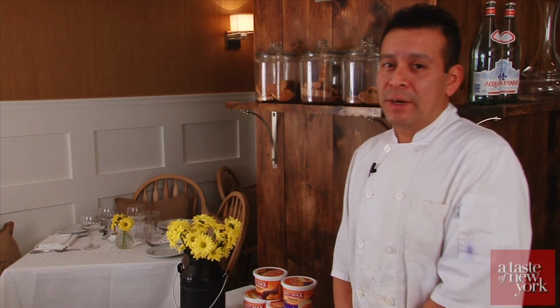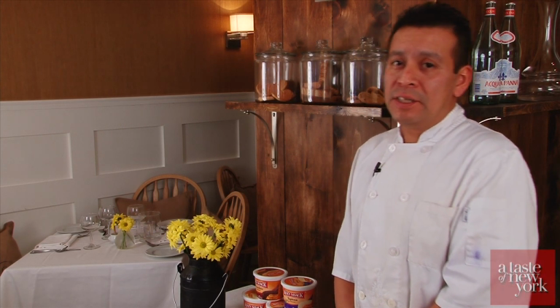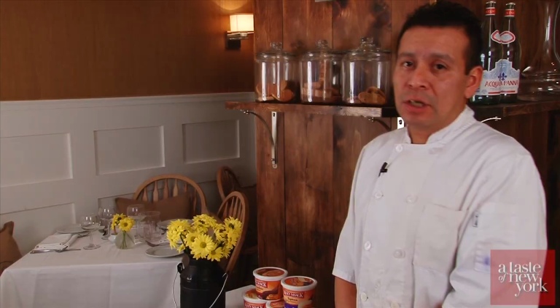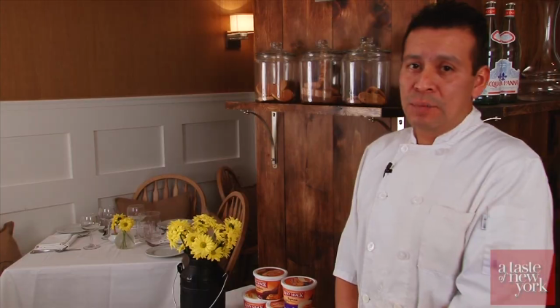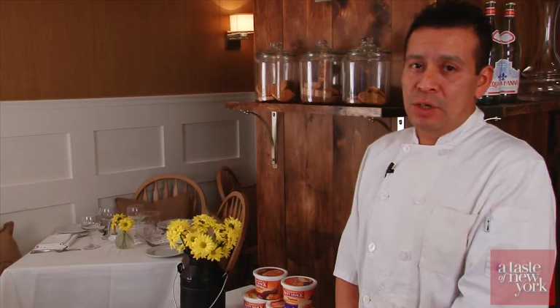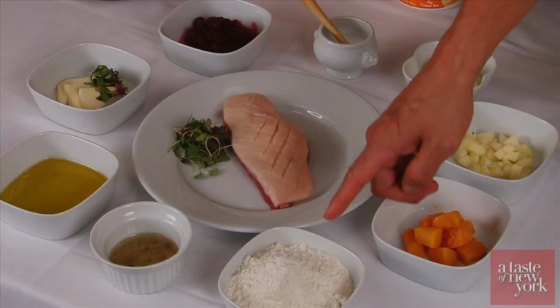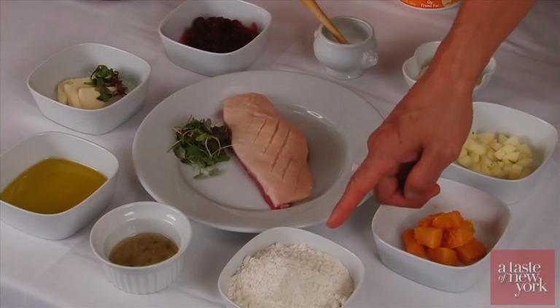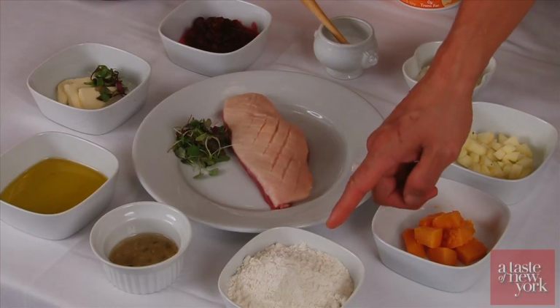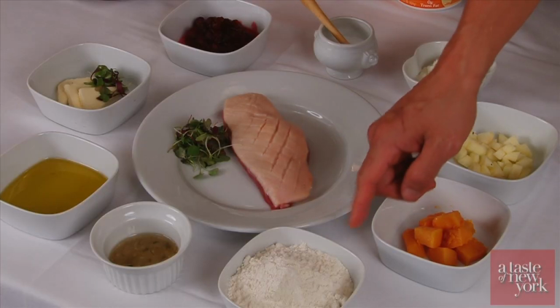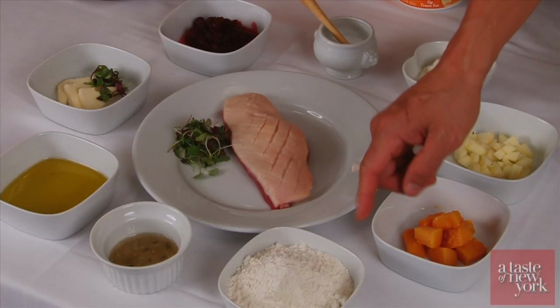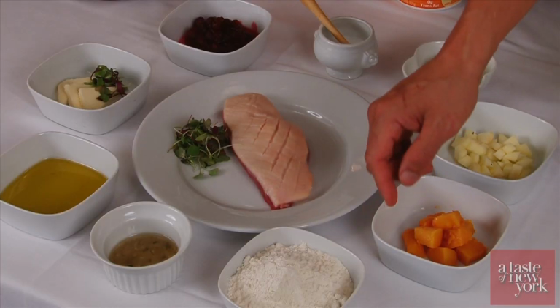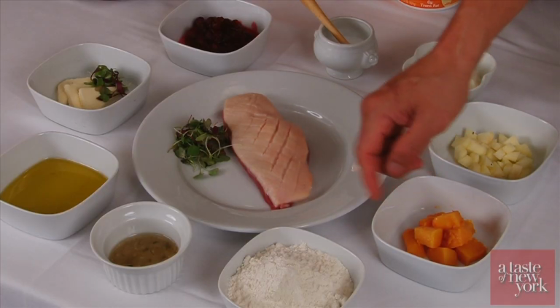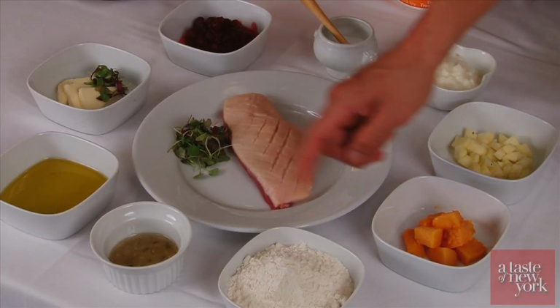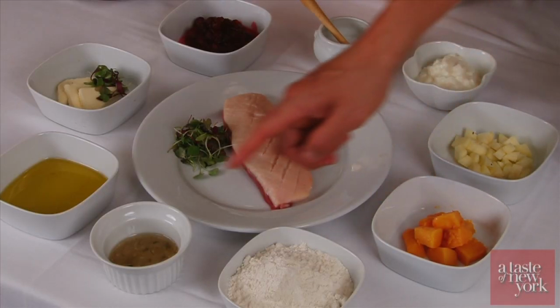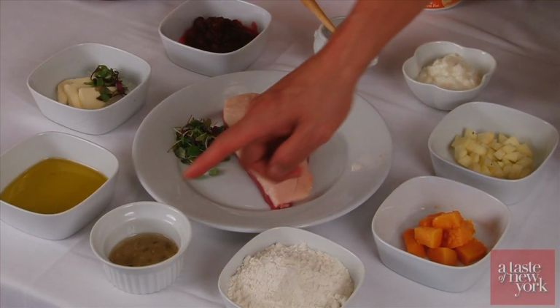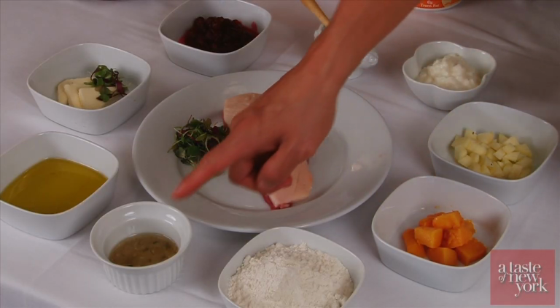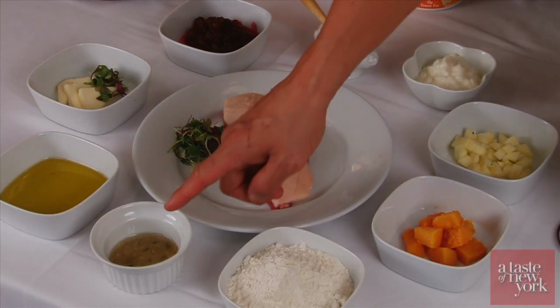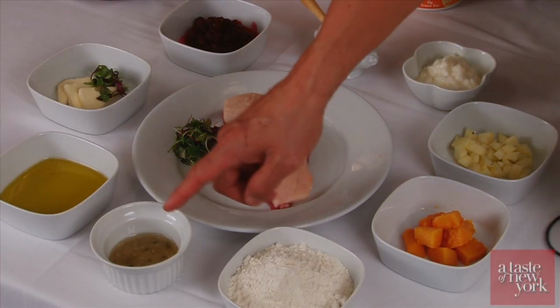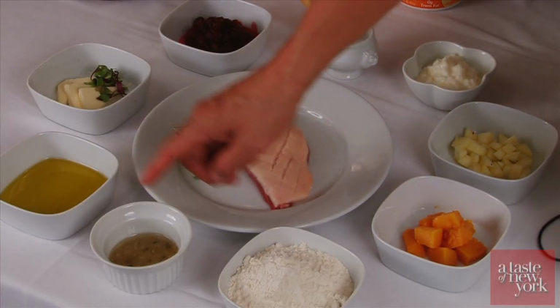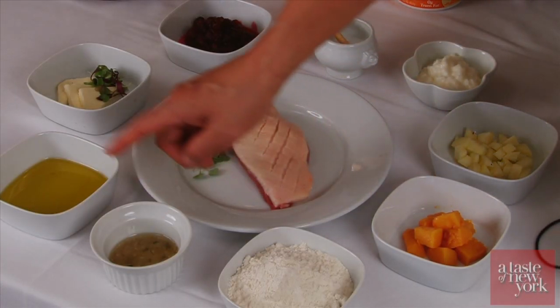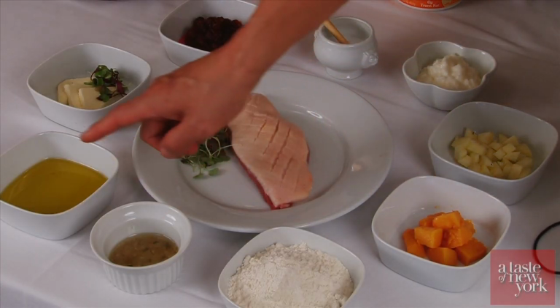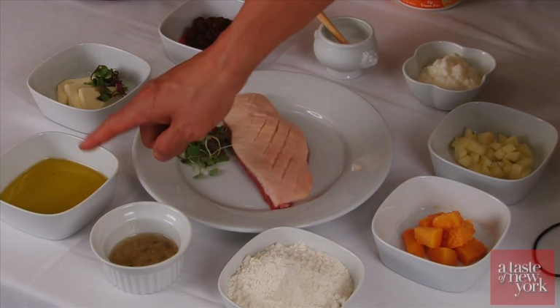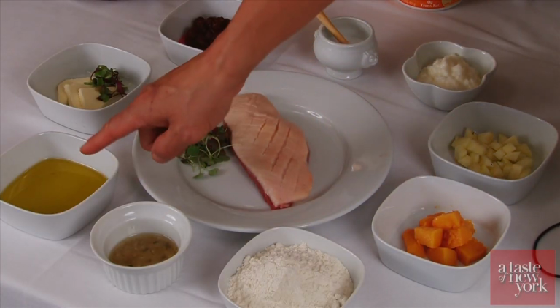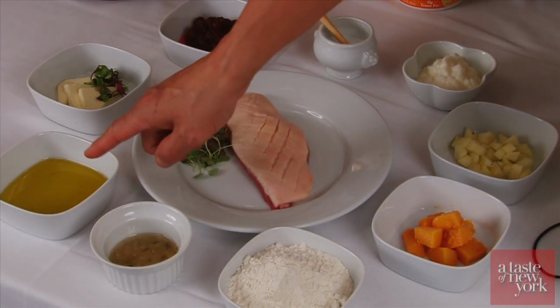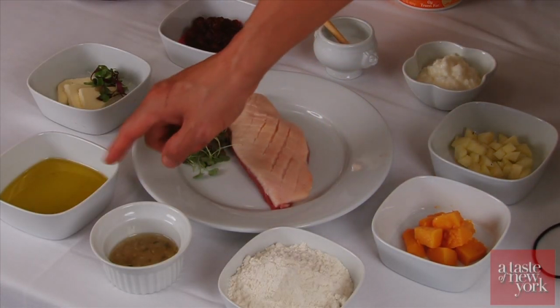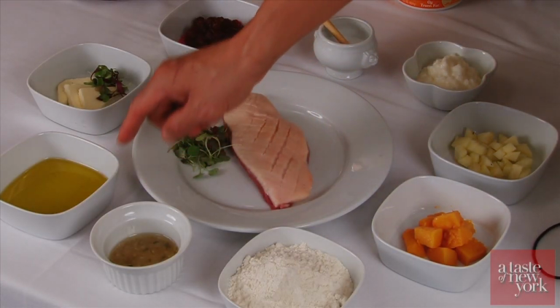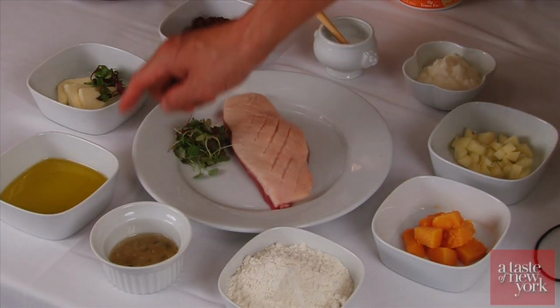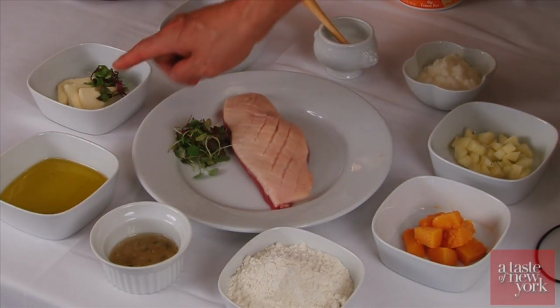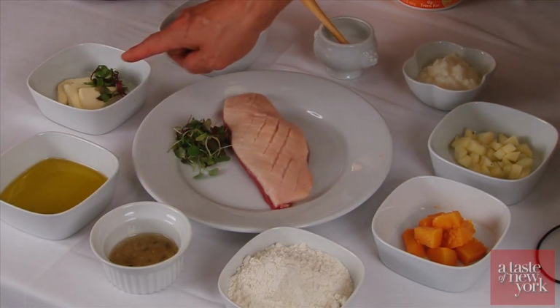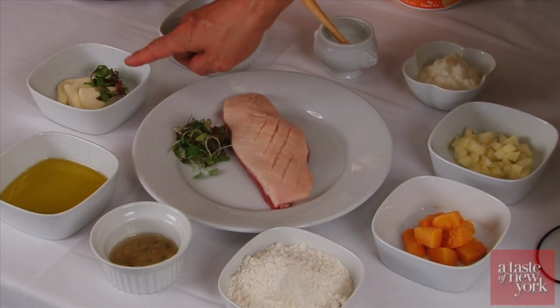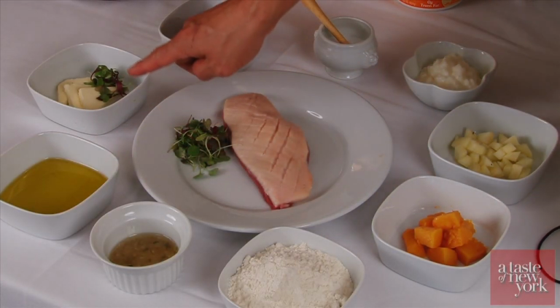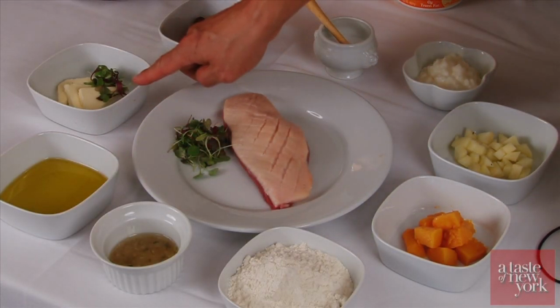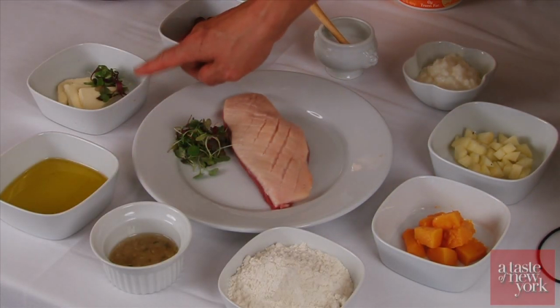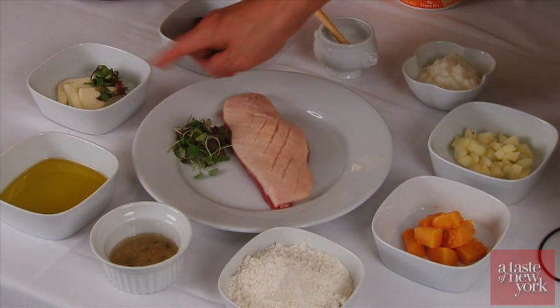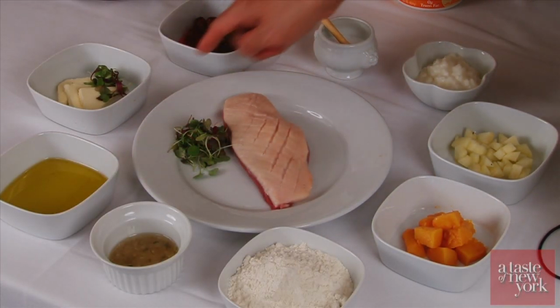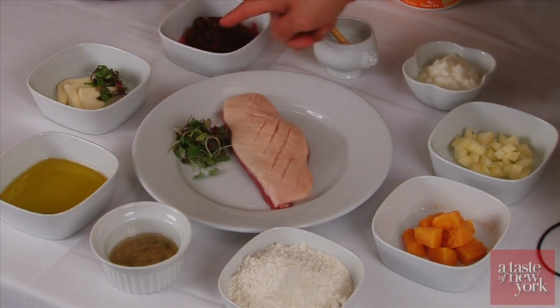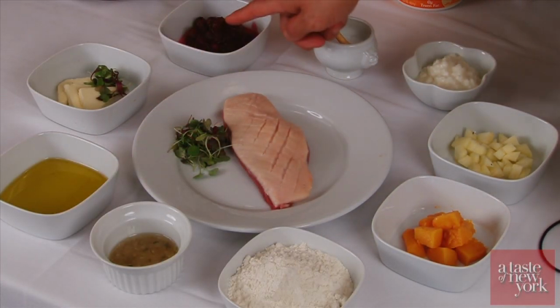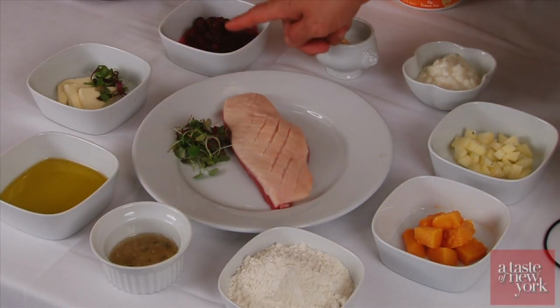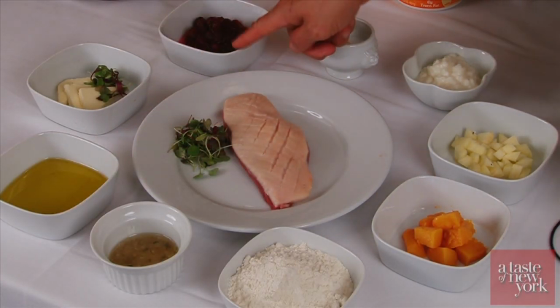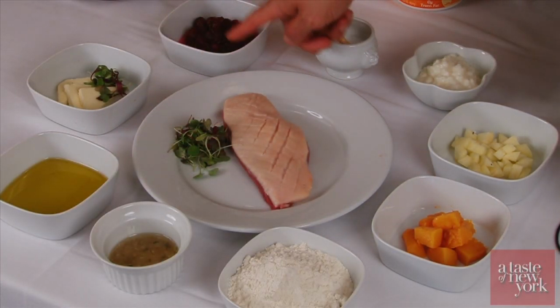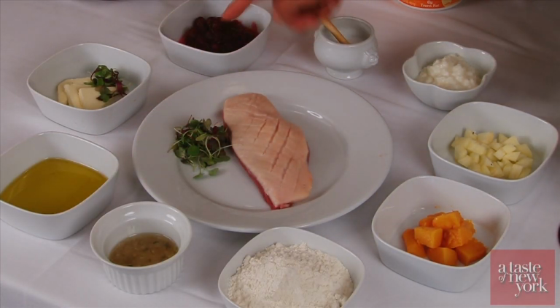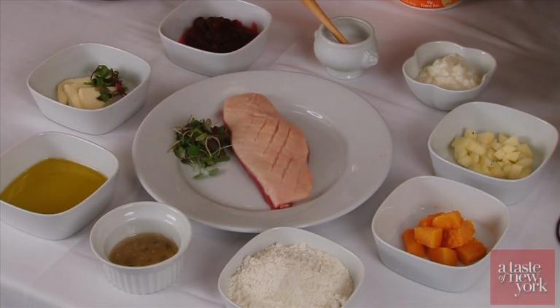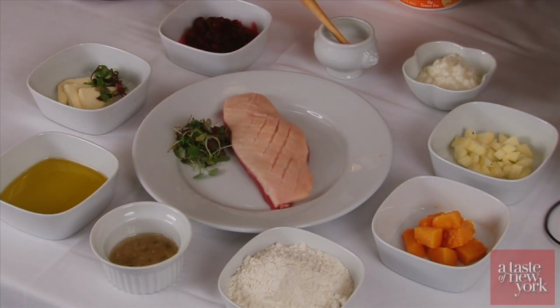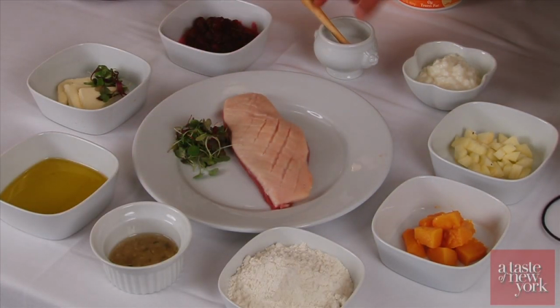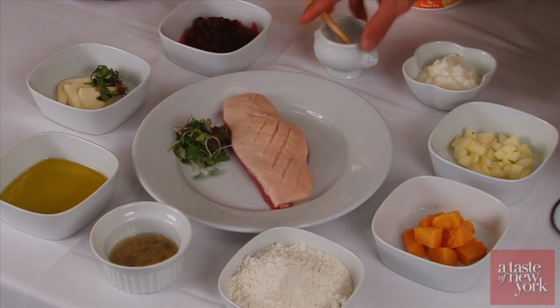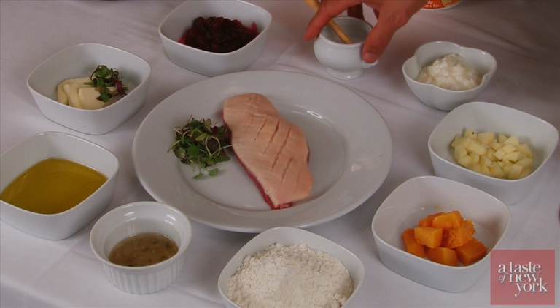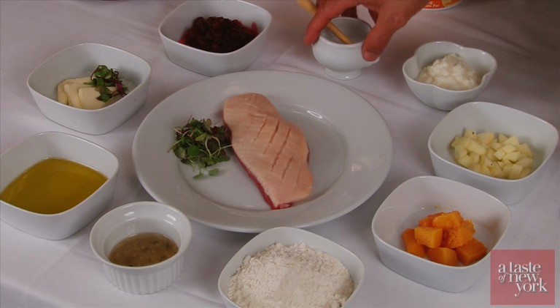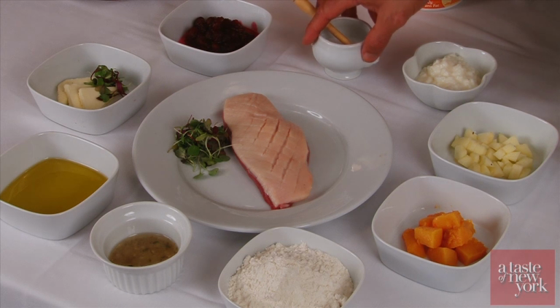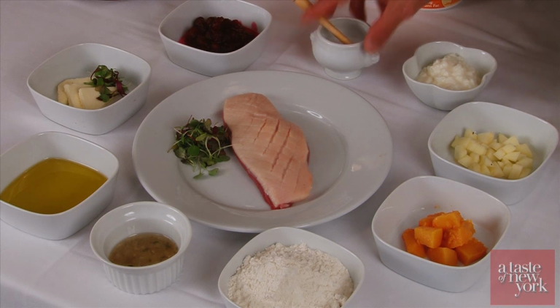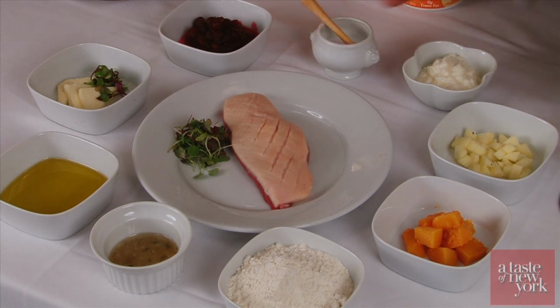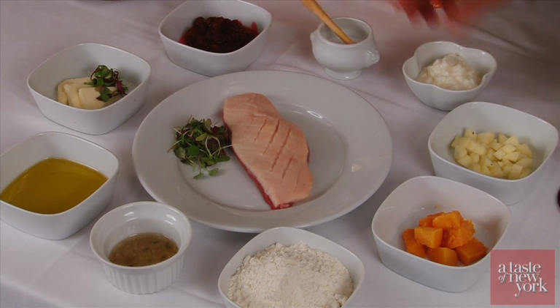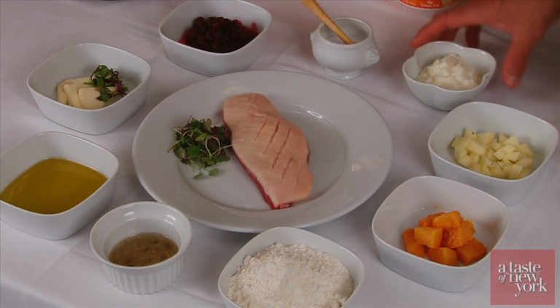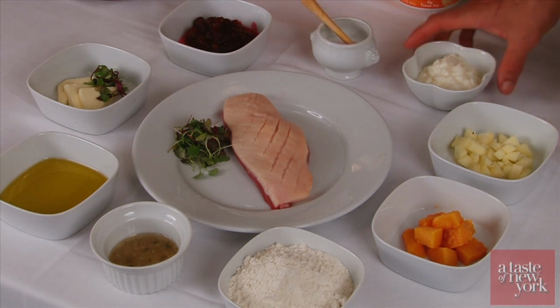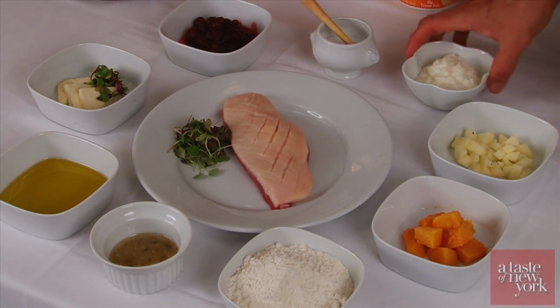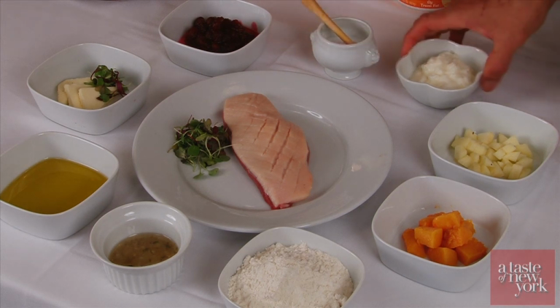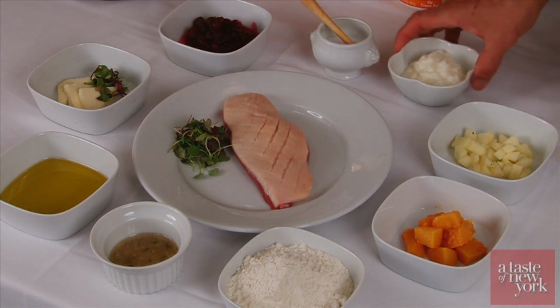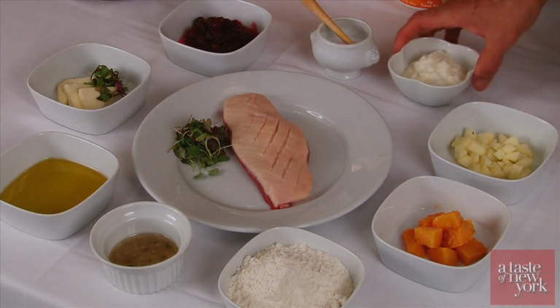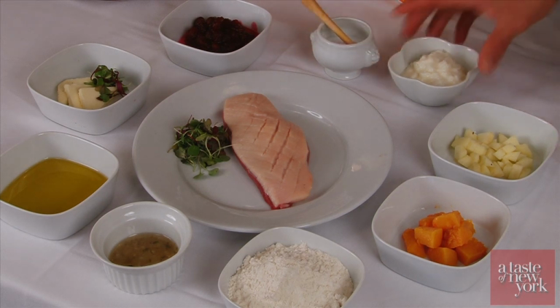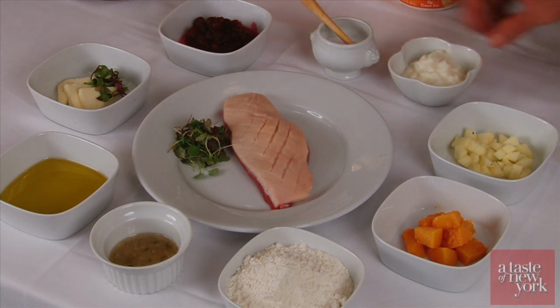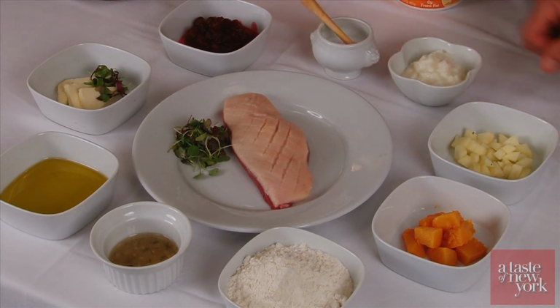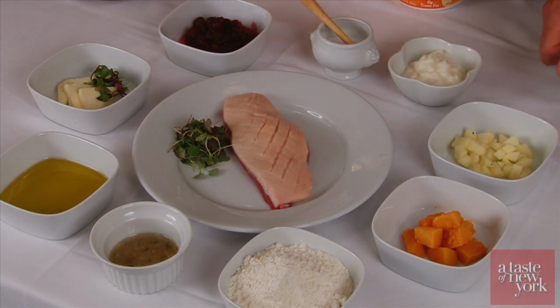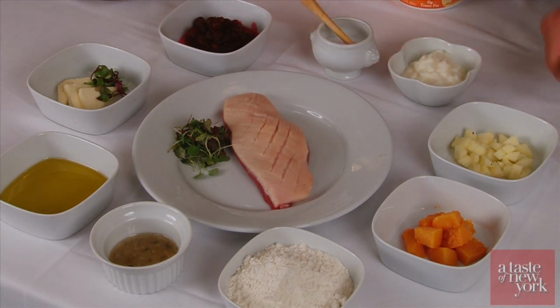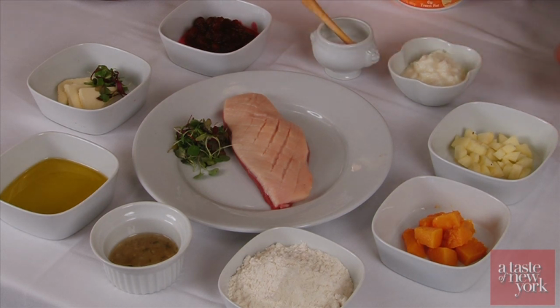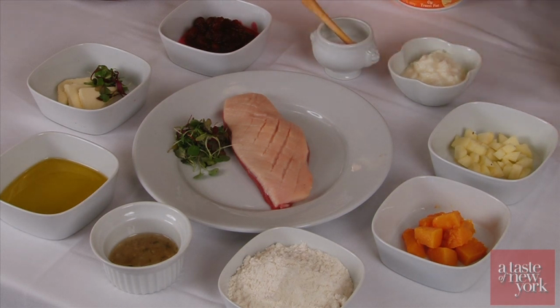The ingredients I'm gonna be using are flour, shallots, olive oil, butter, cranberry, salt, and Cozy Shack rice pudding.